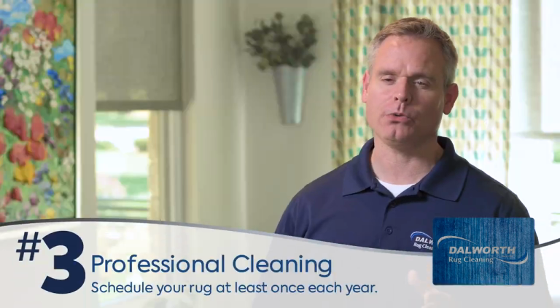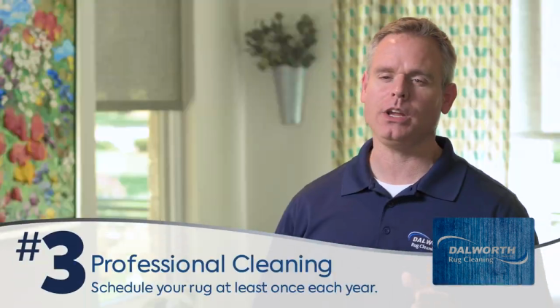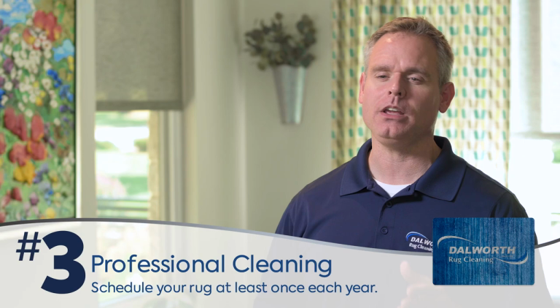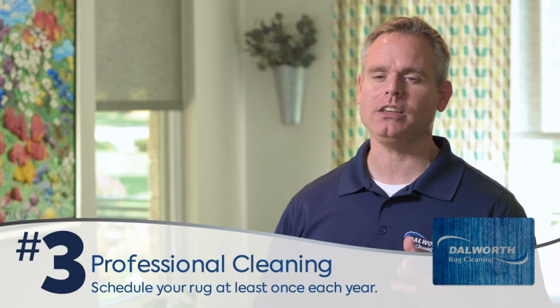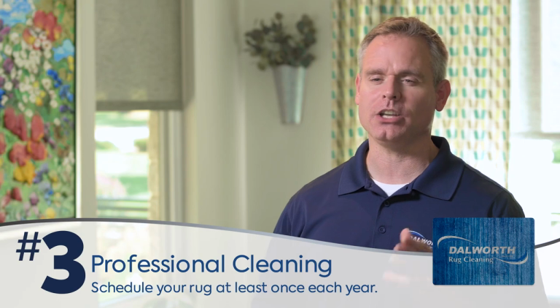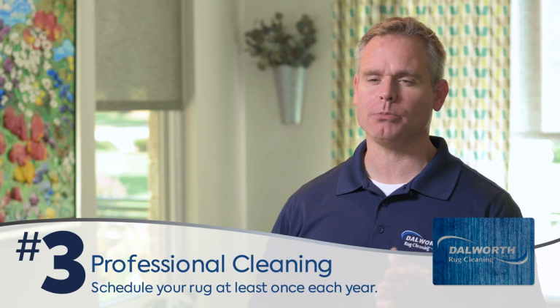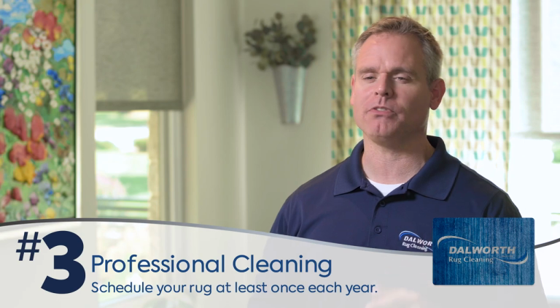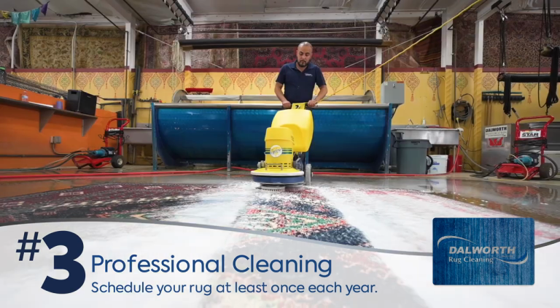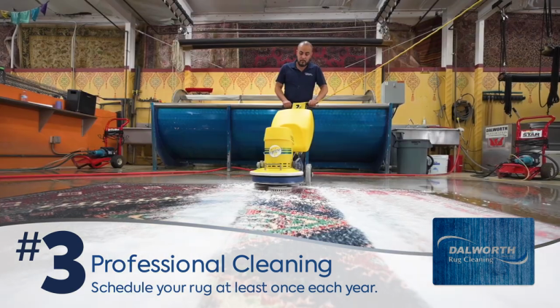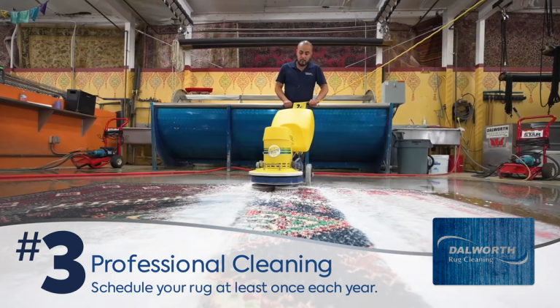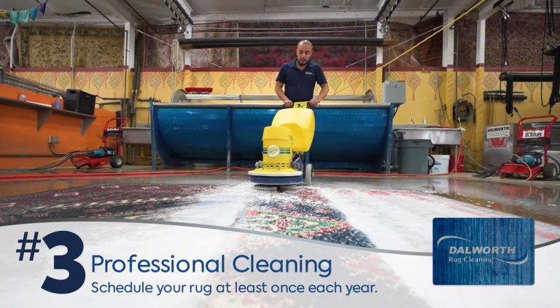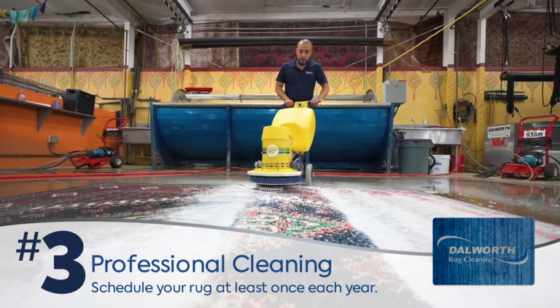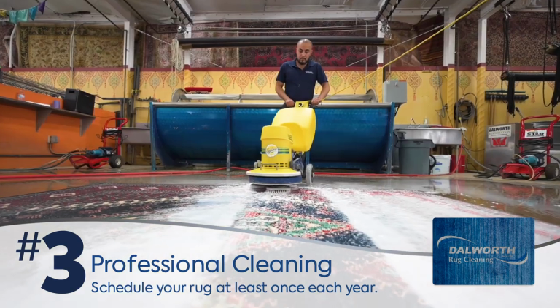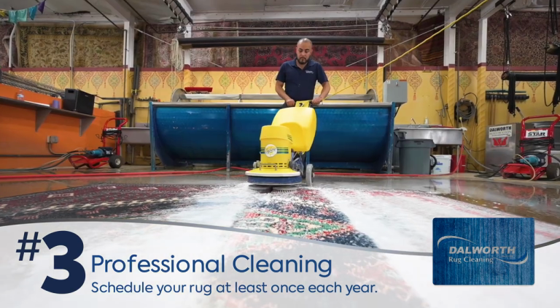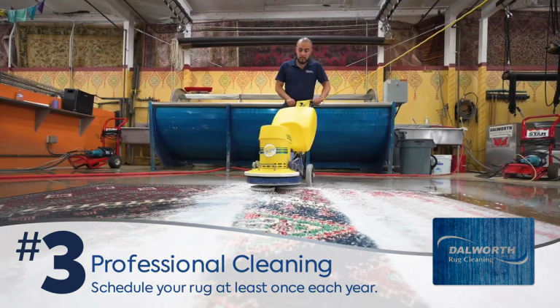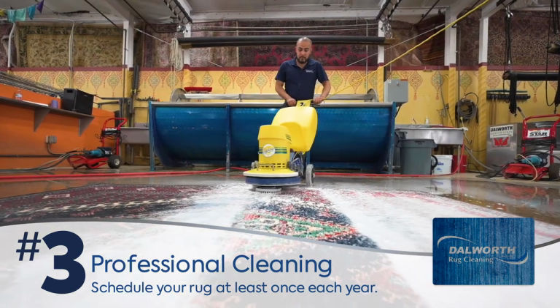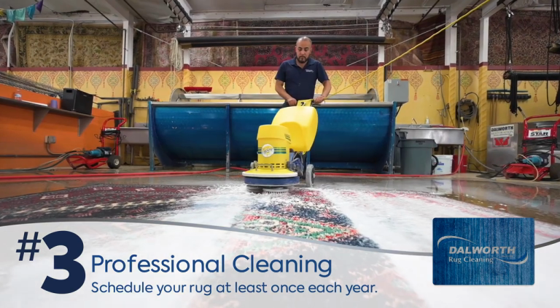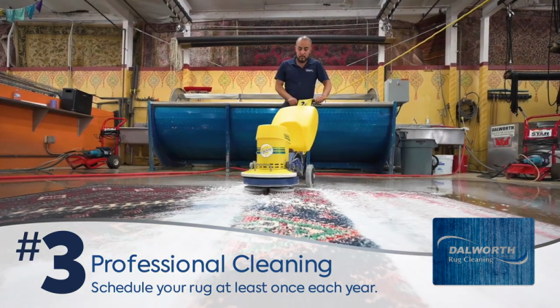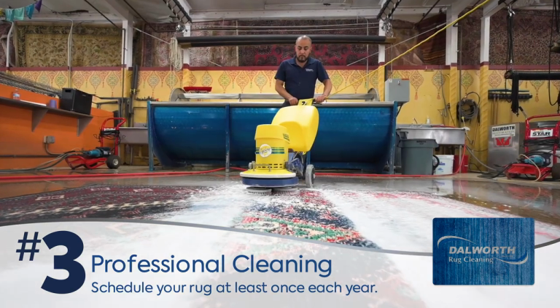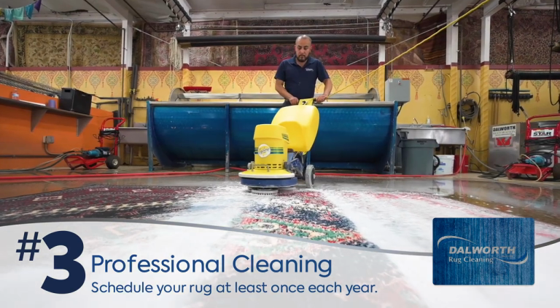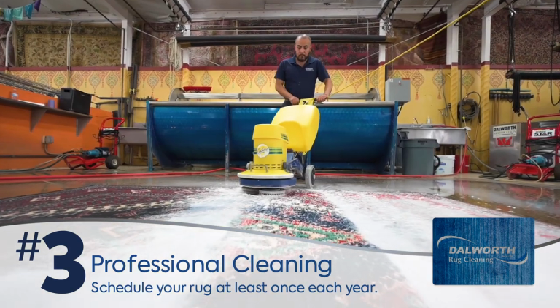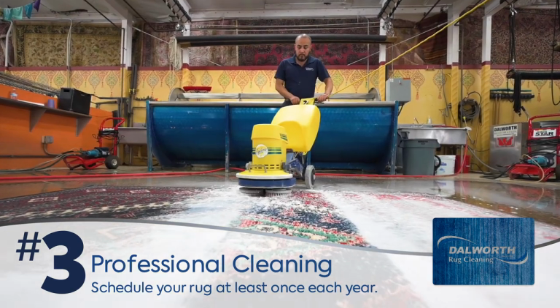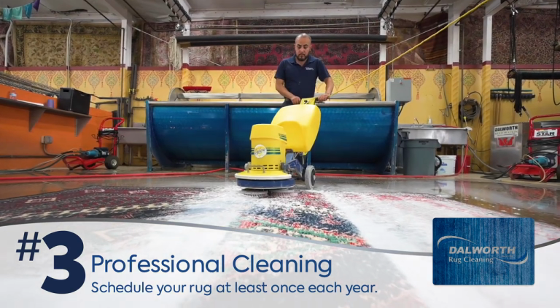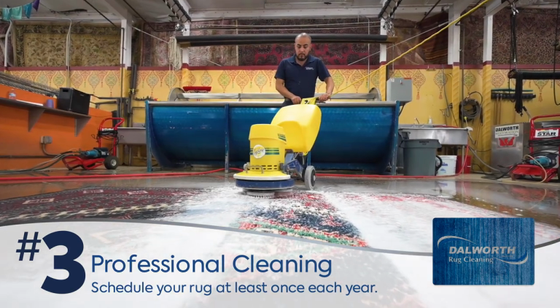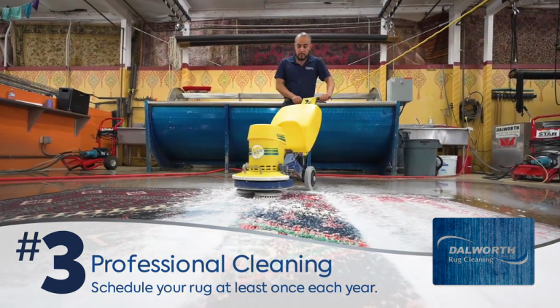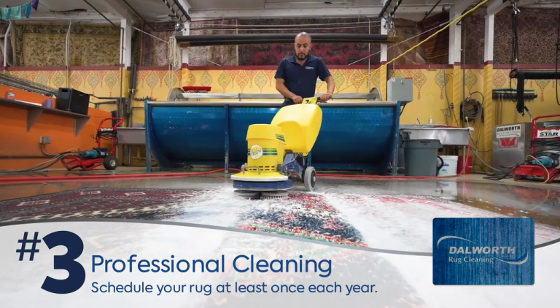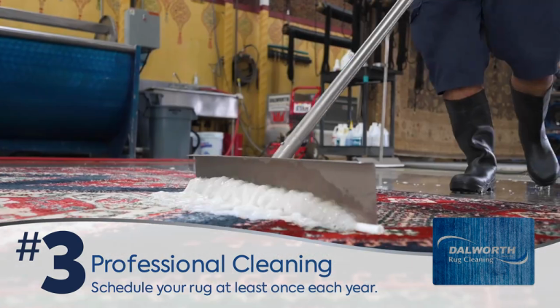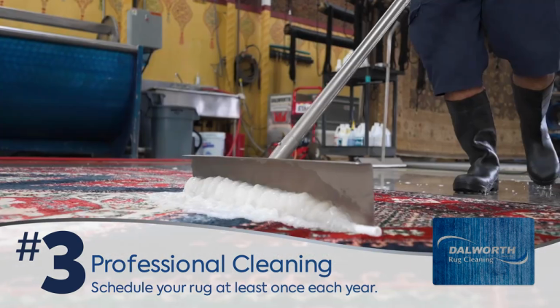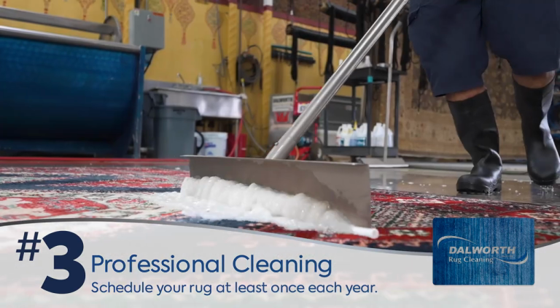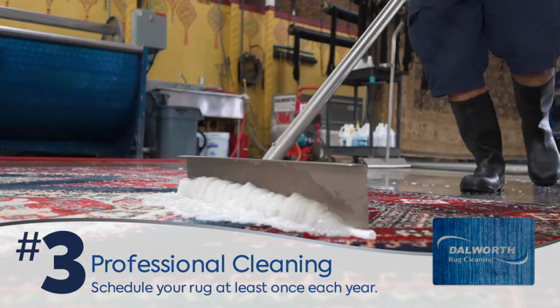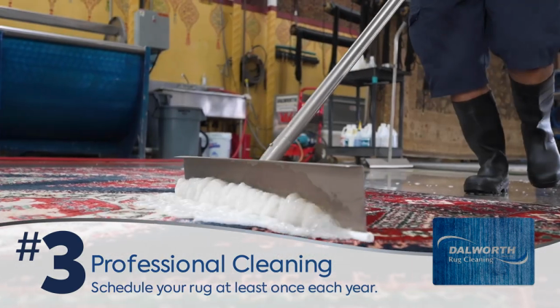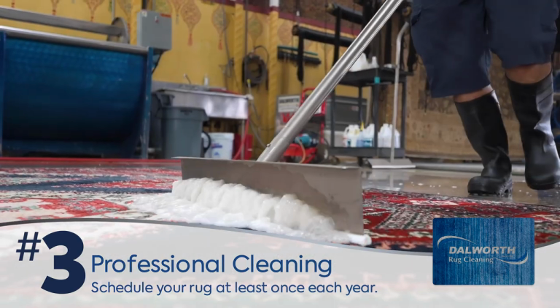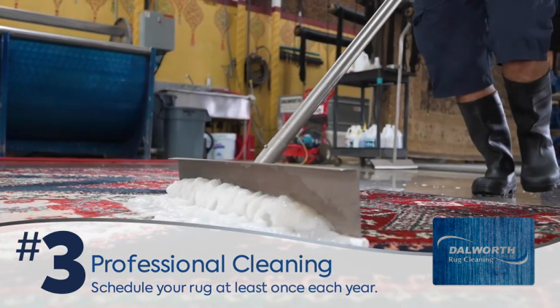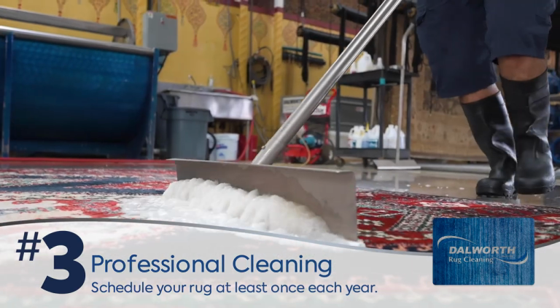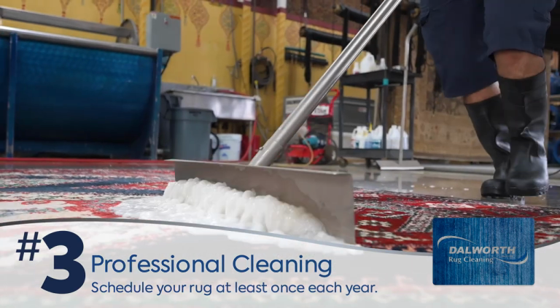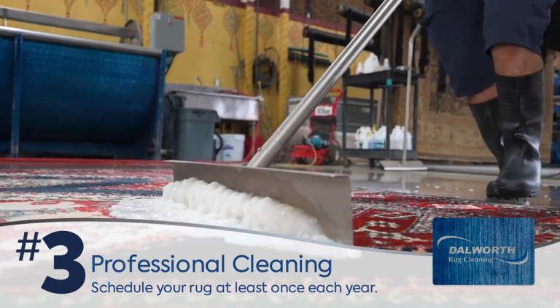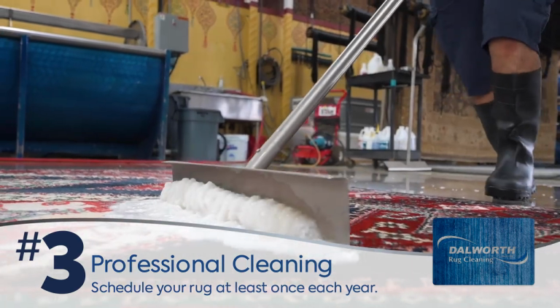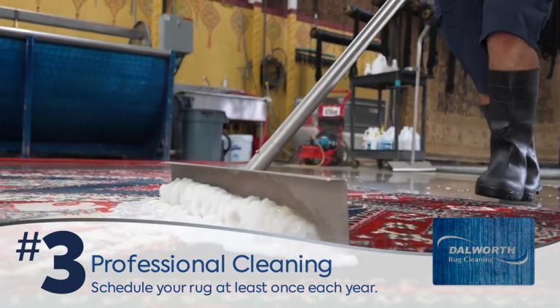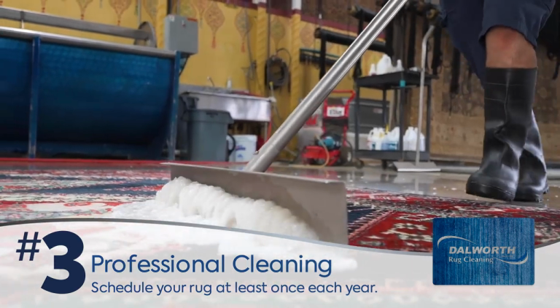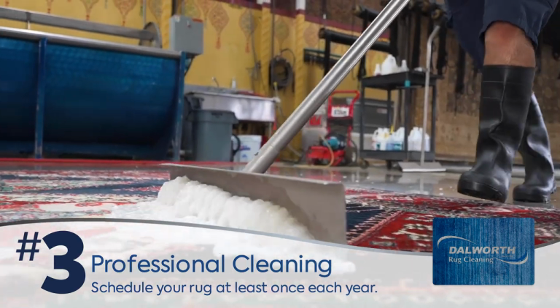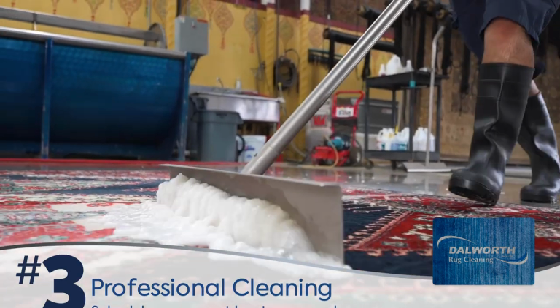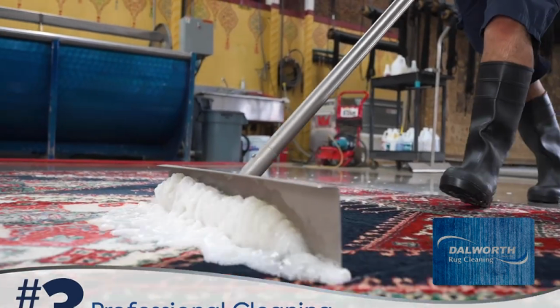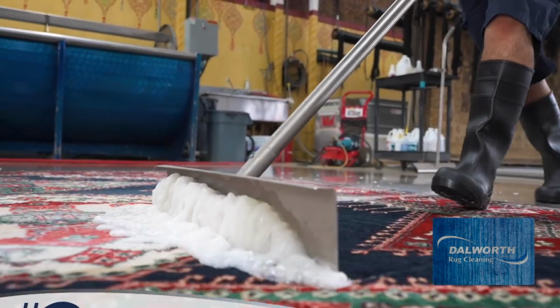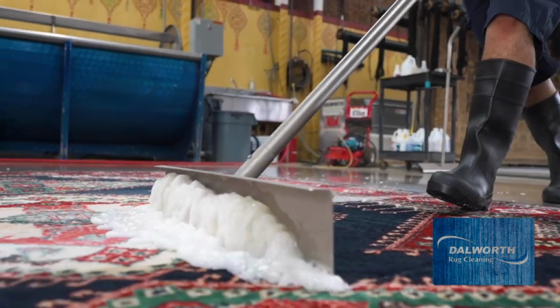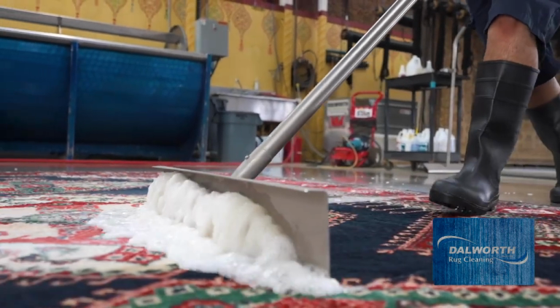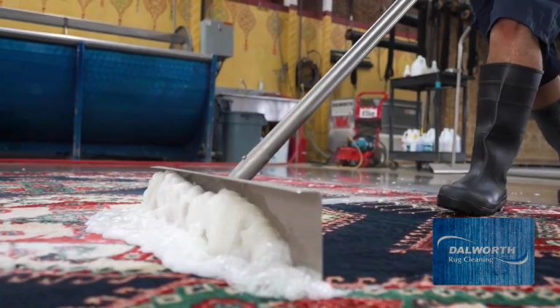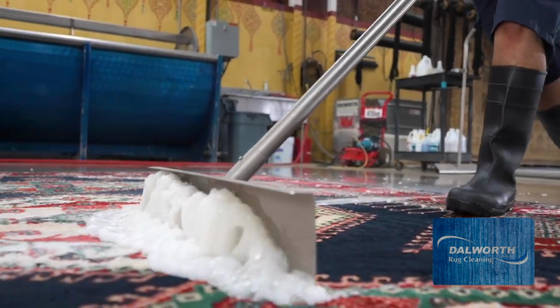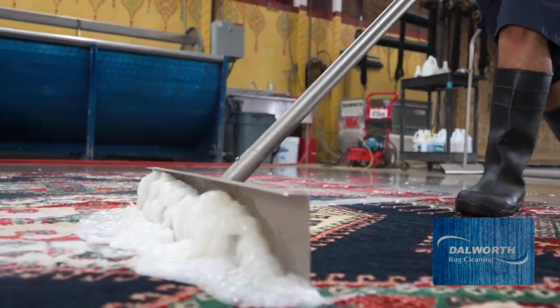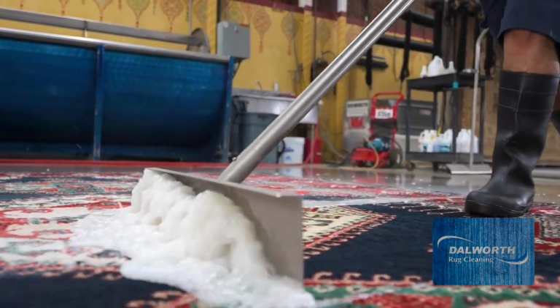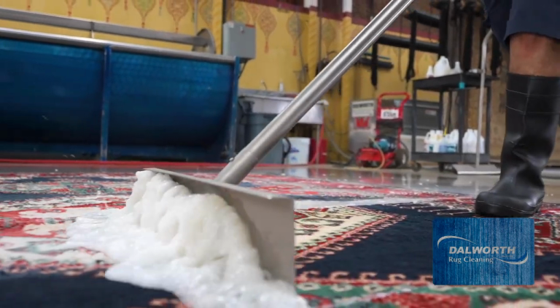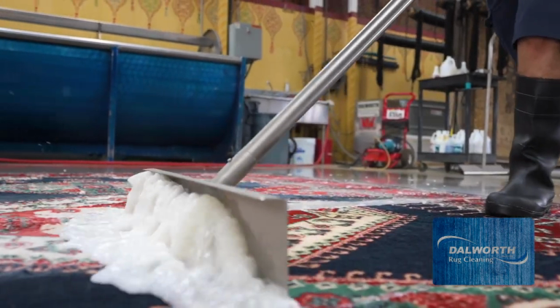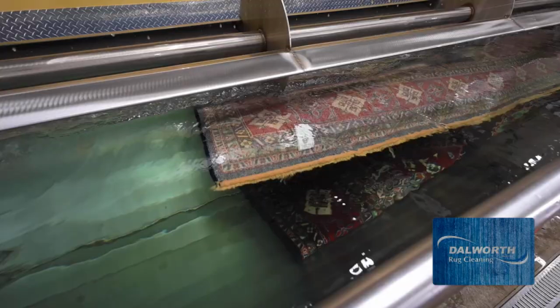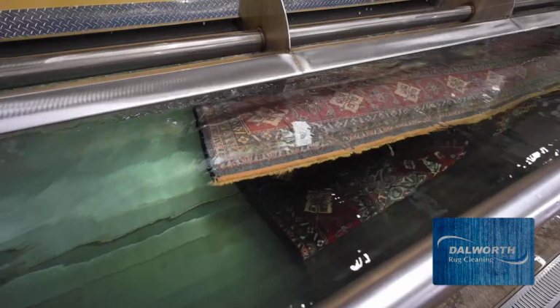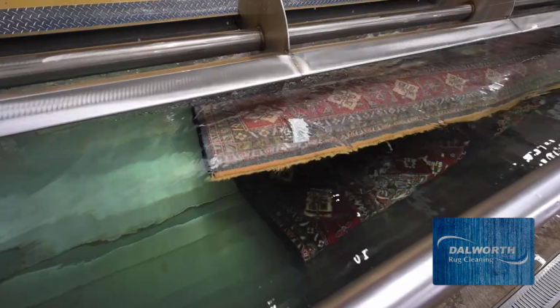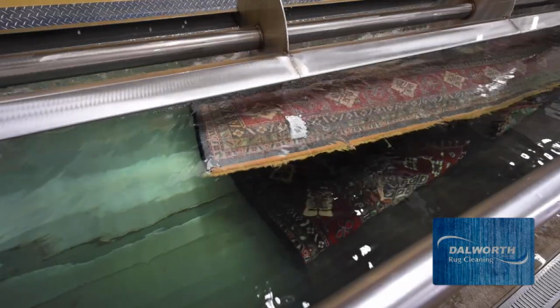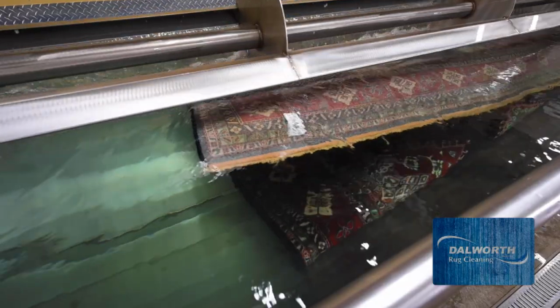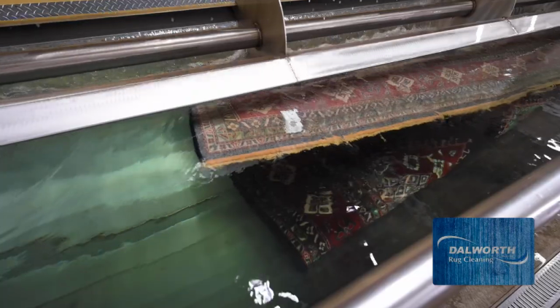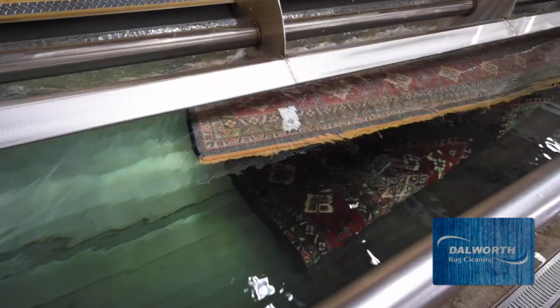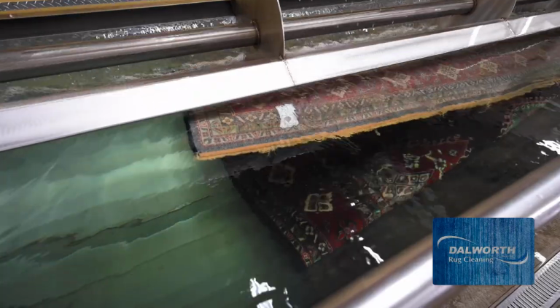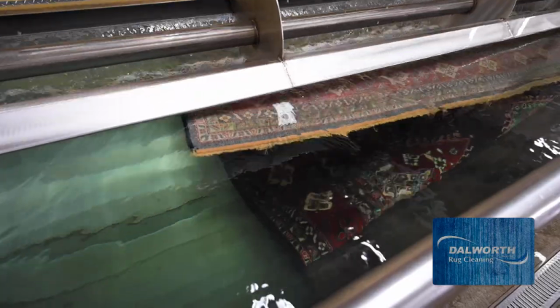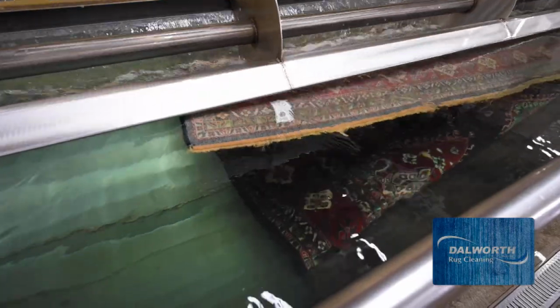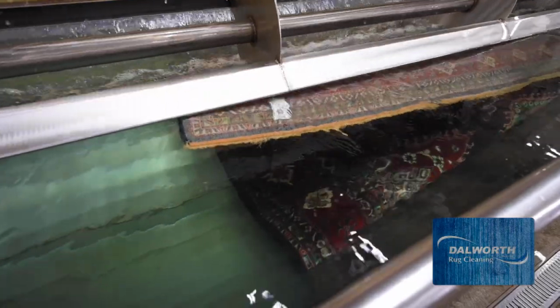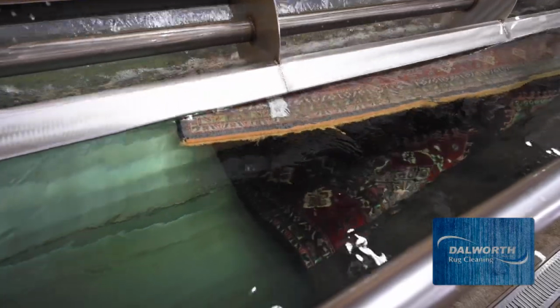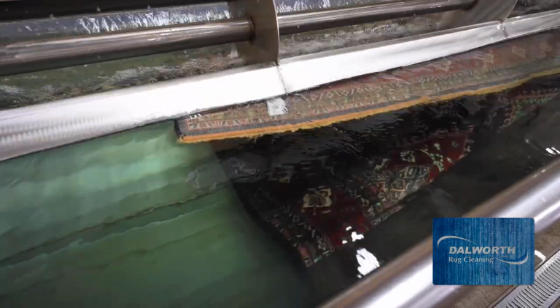Three, get a professional clean from Dalworth Rug Cleaning once a year to get that deep down dirt your regular cleaning can't.